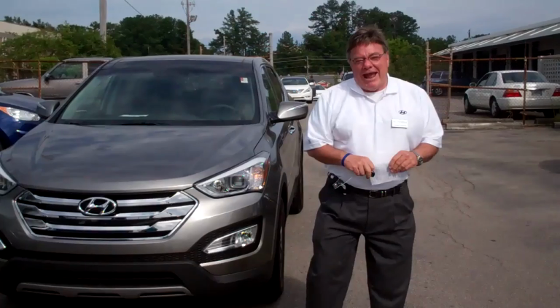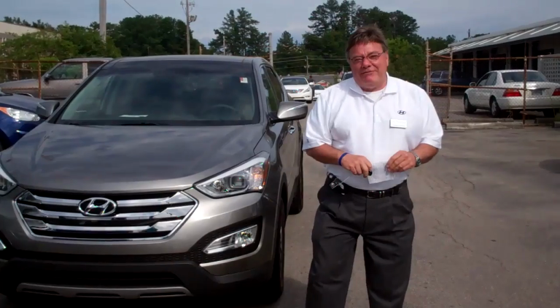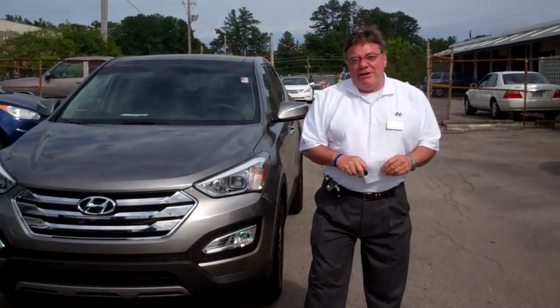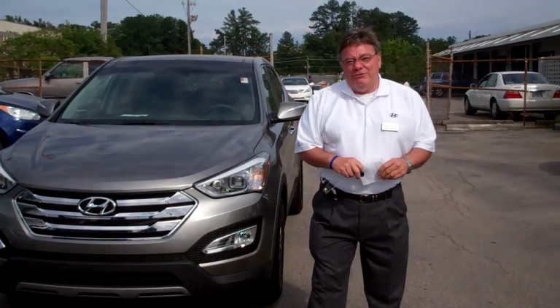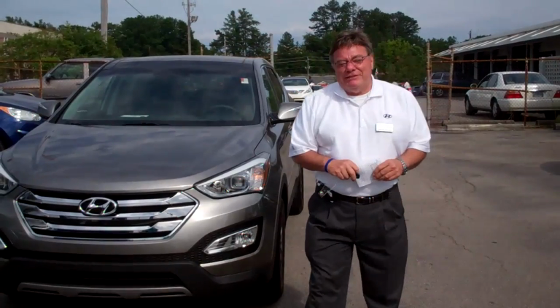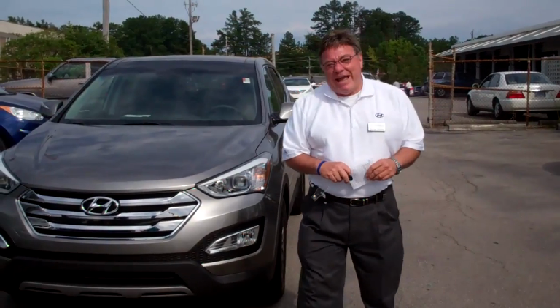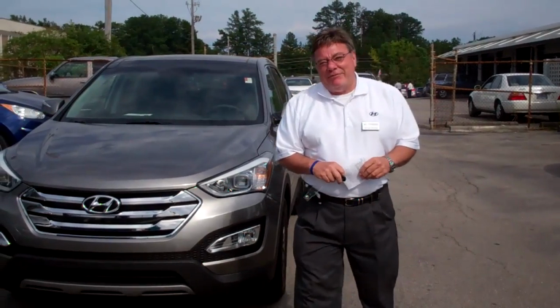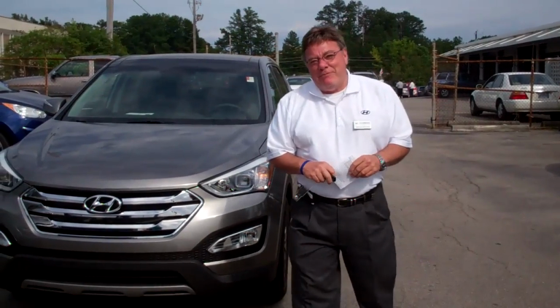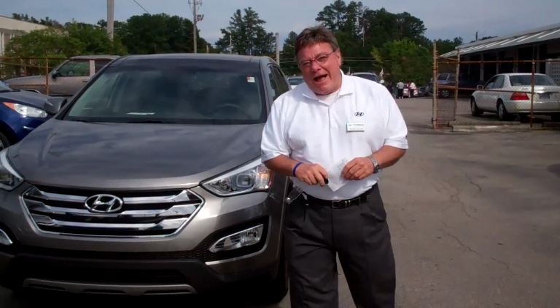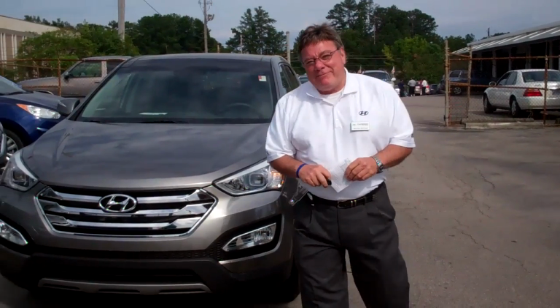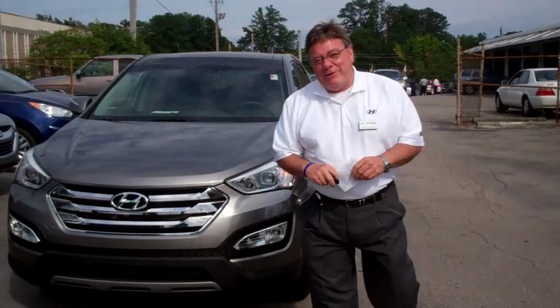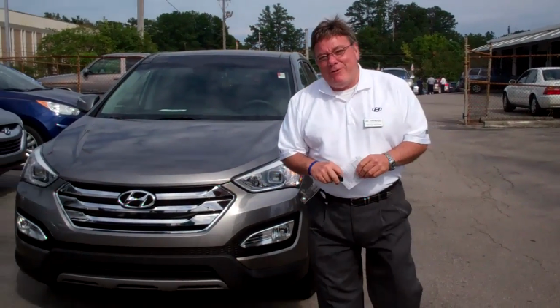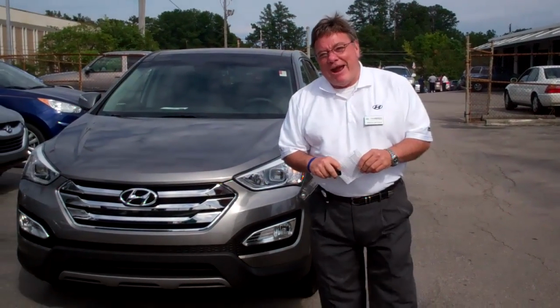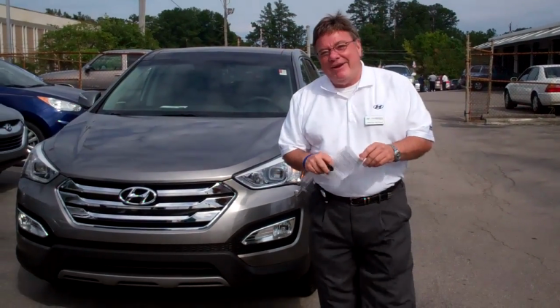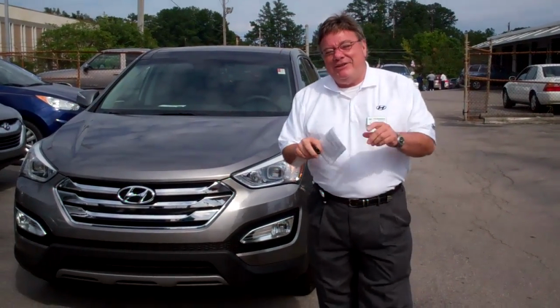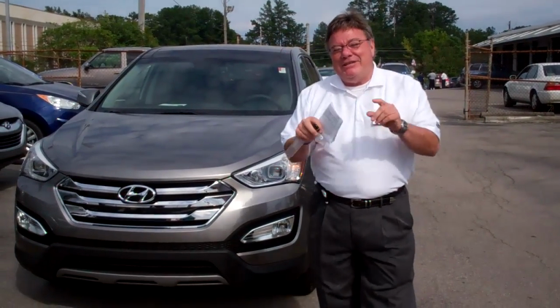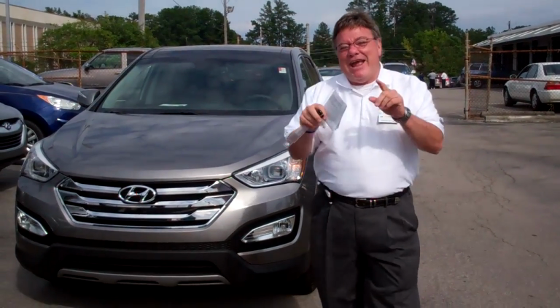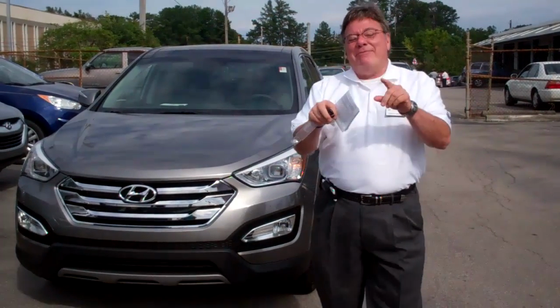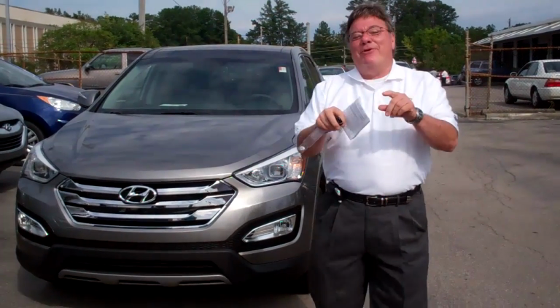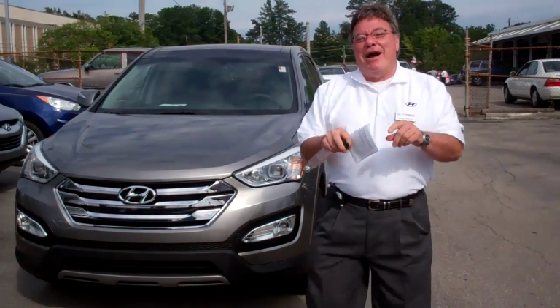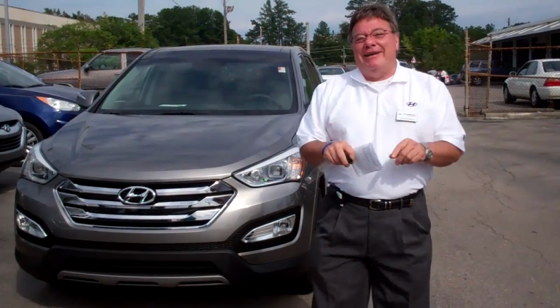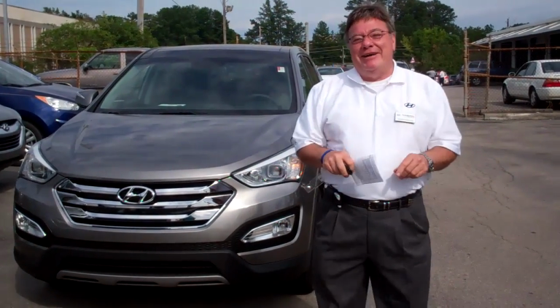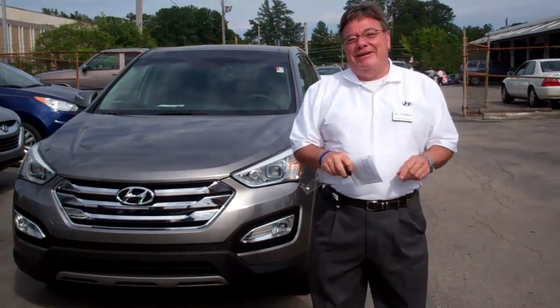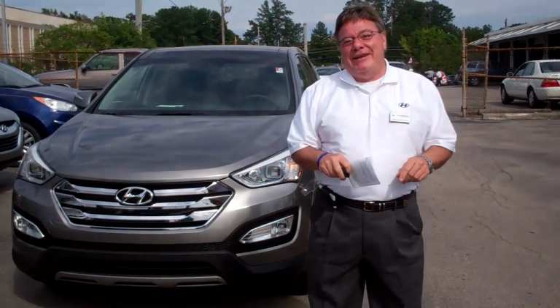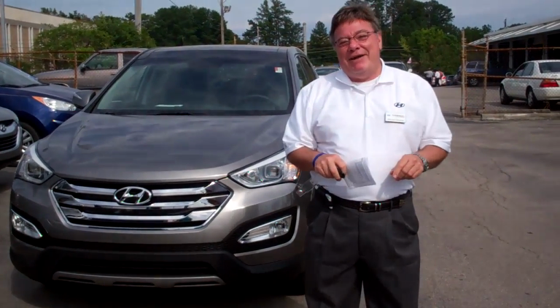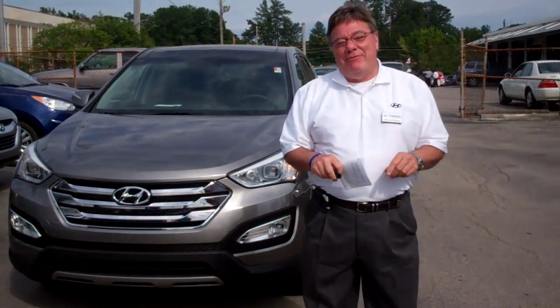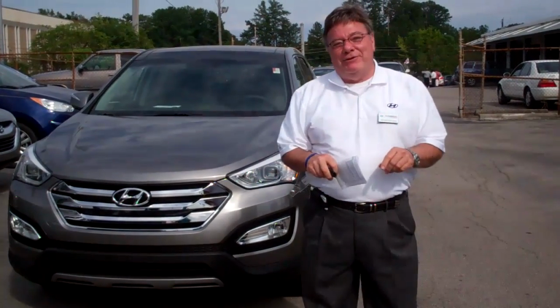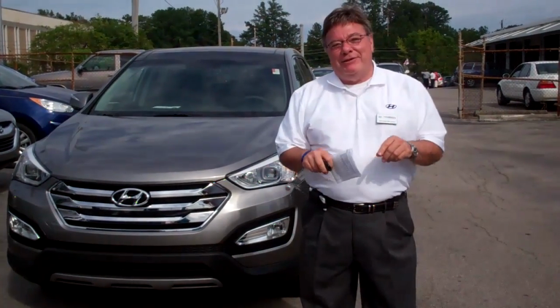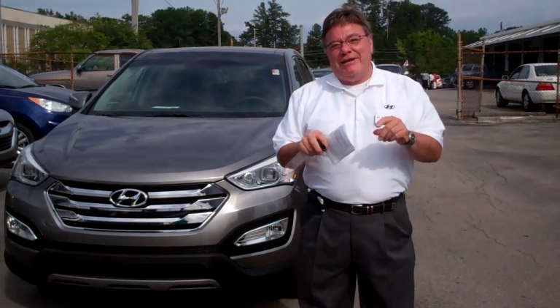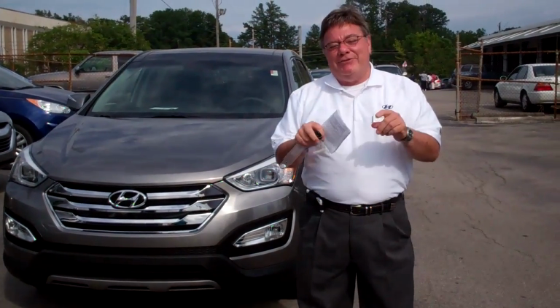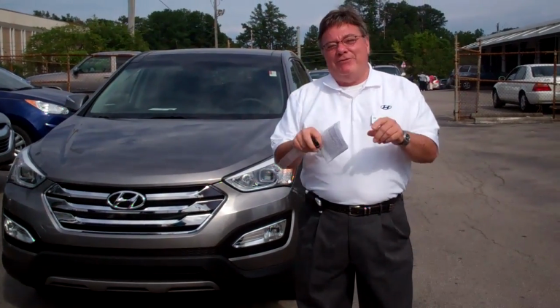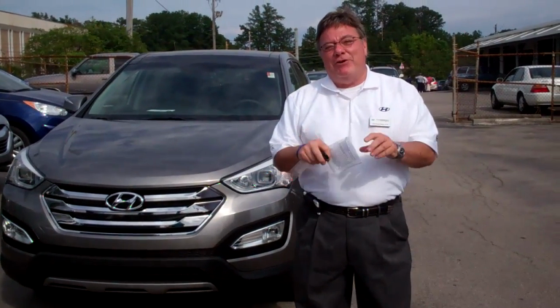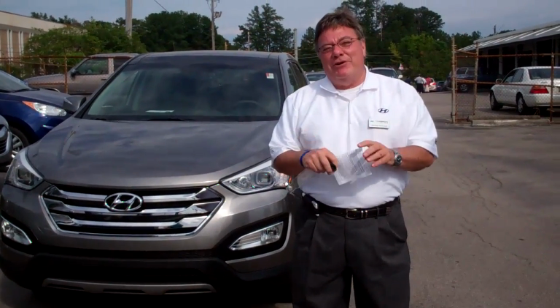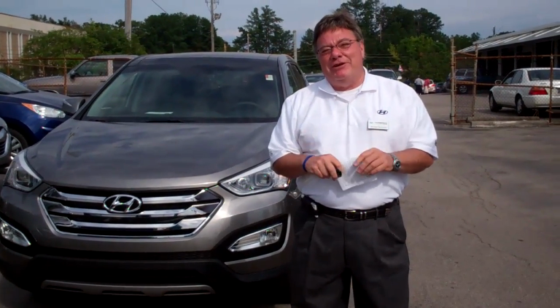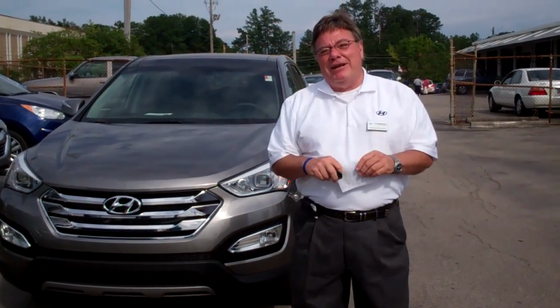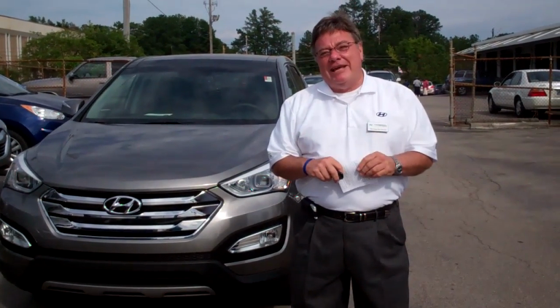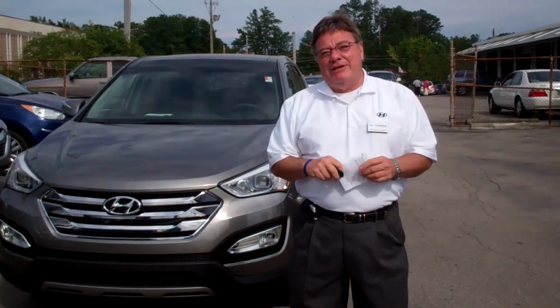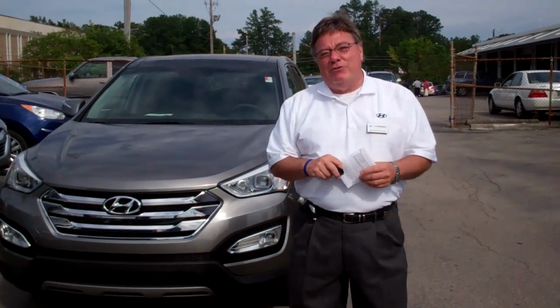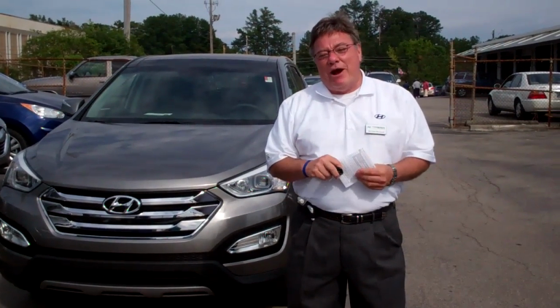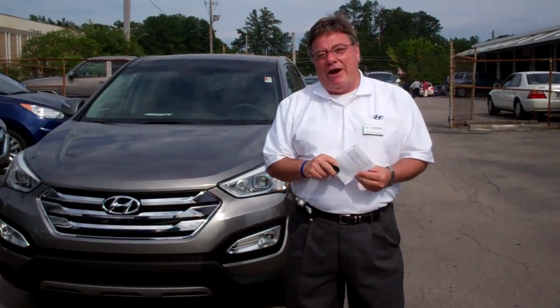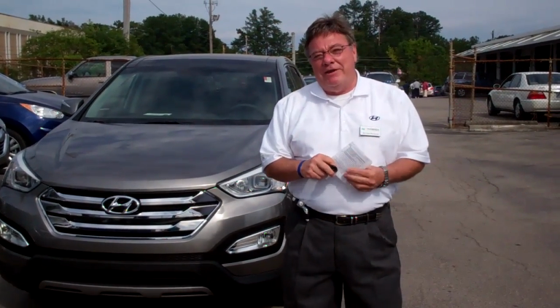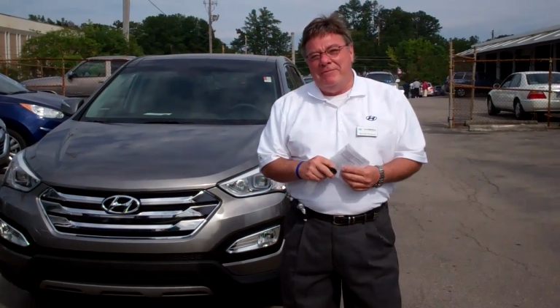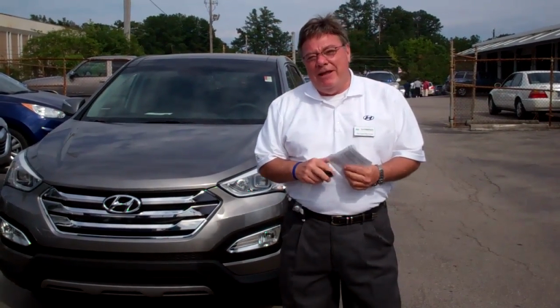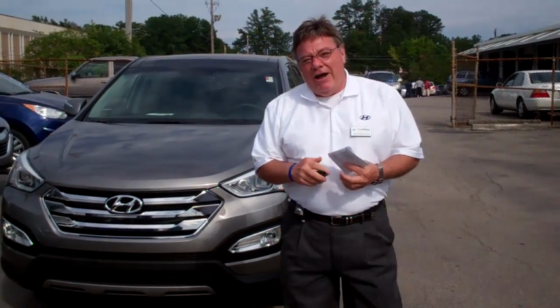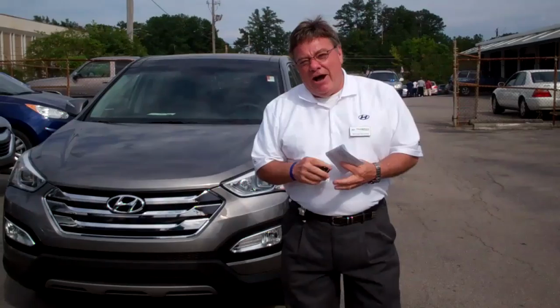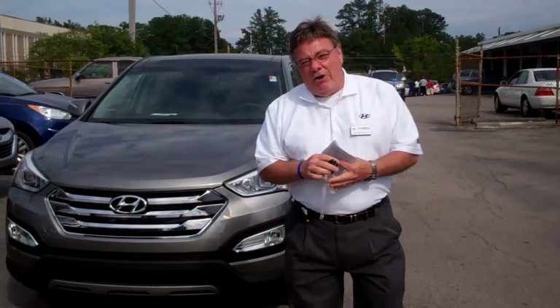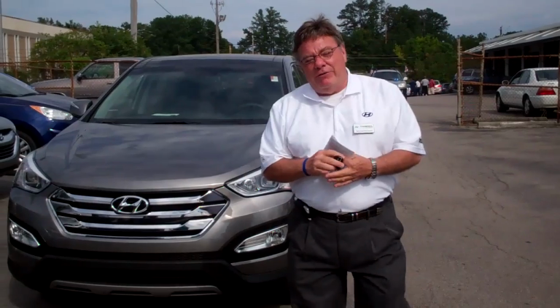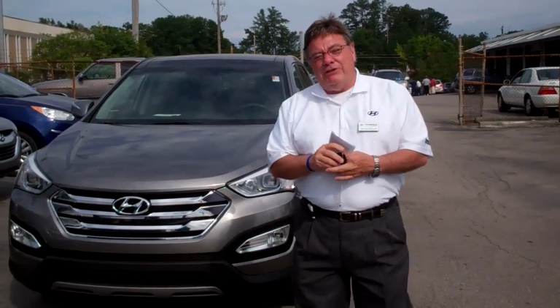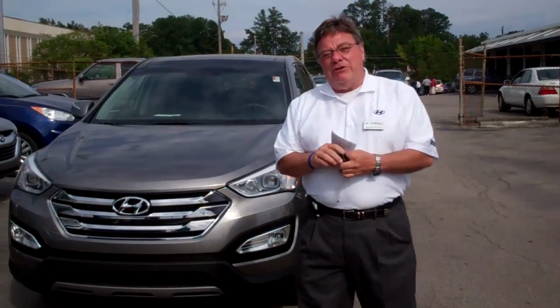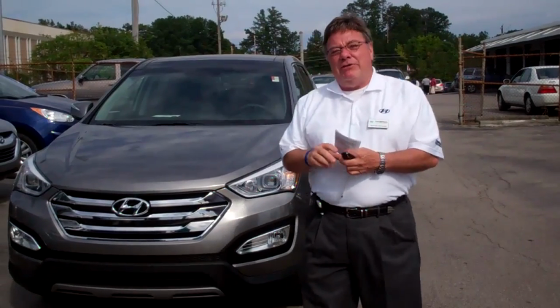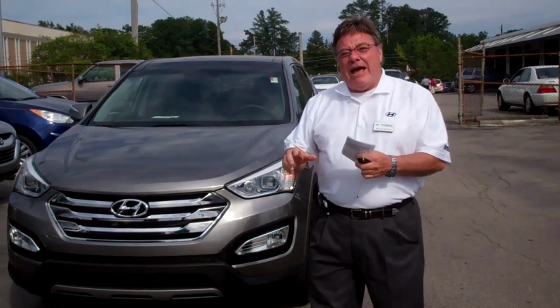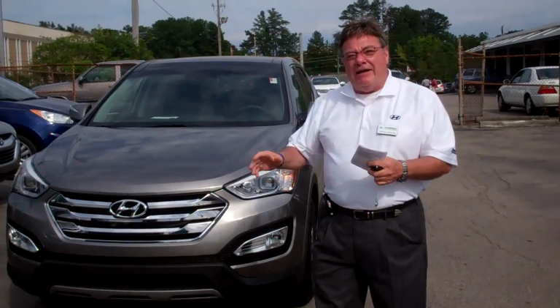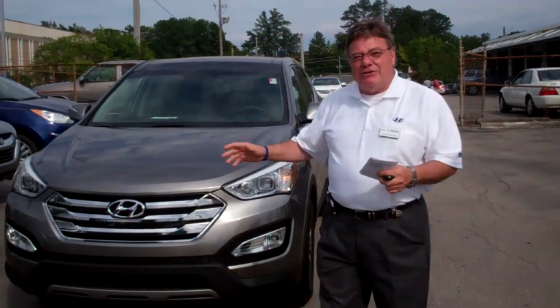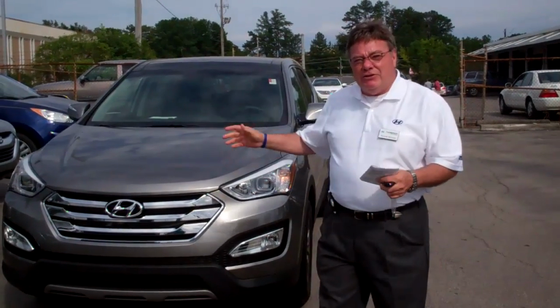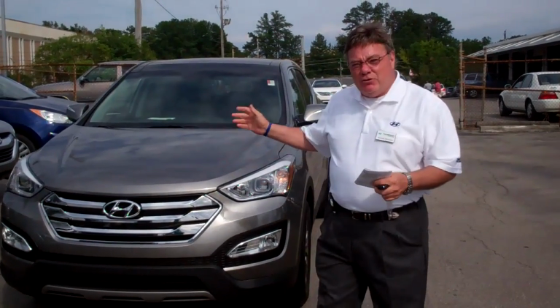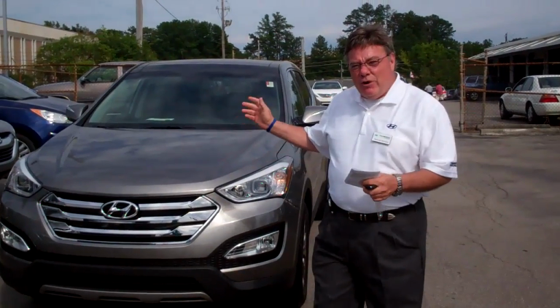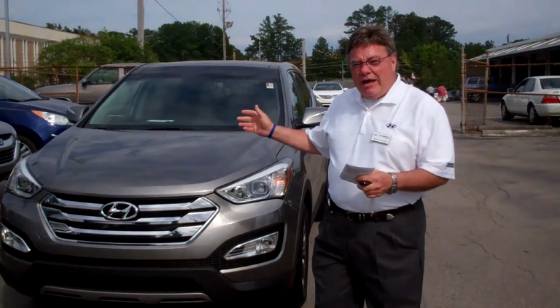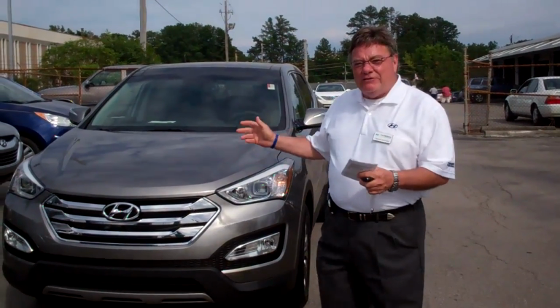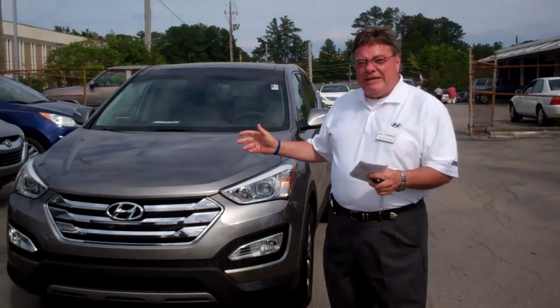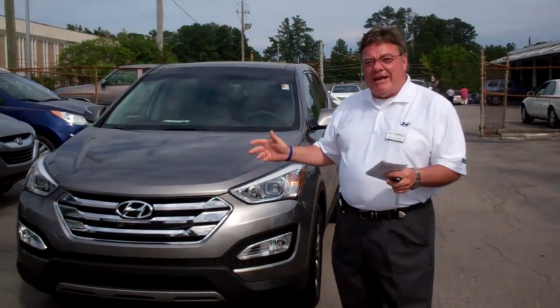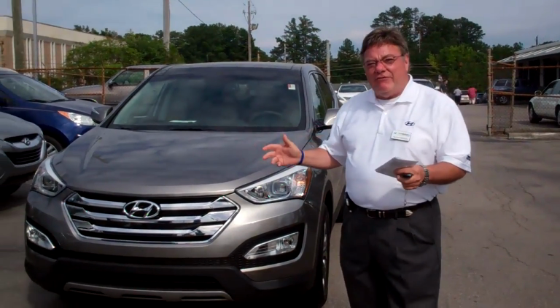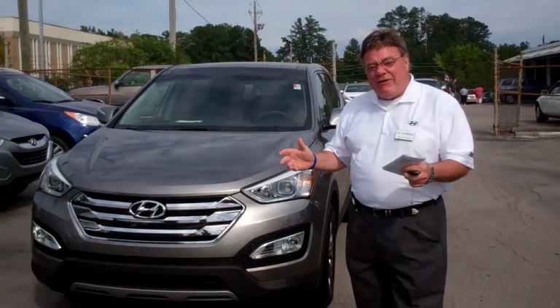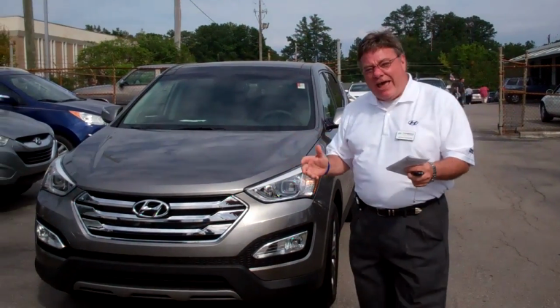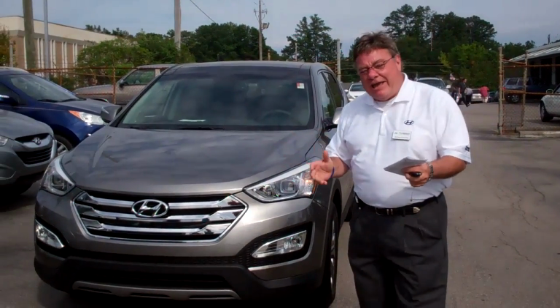Good afternoon, Sandra. Mike McGuire here at Tamron Hyundai. I want to thank you for your internet inquiry on the 2012 Santa Fe.